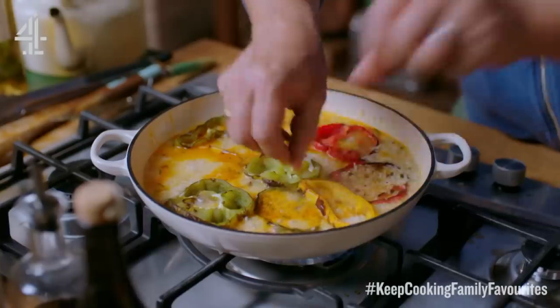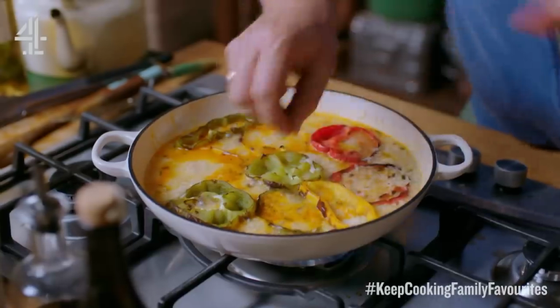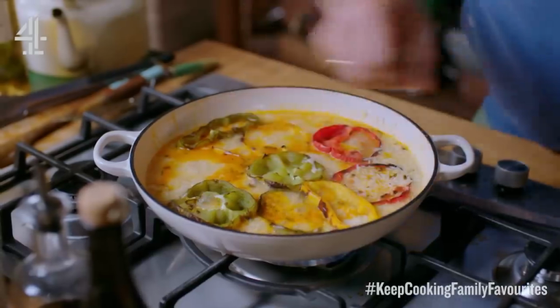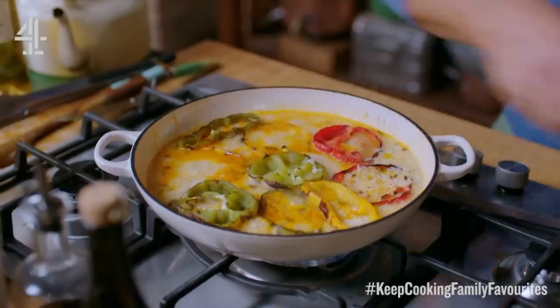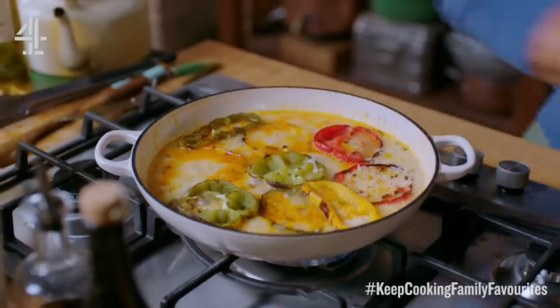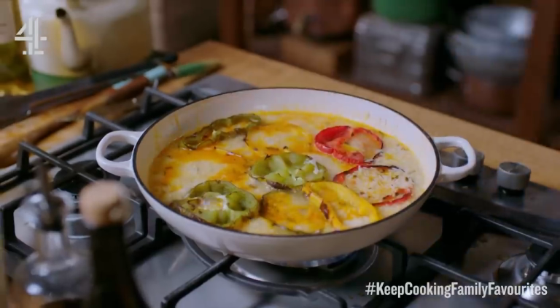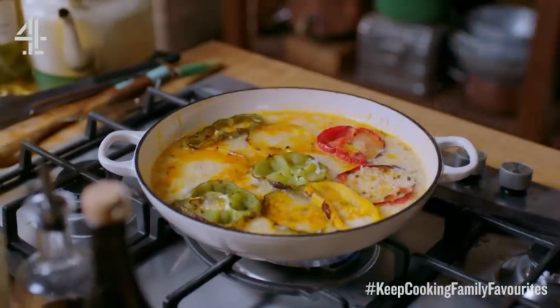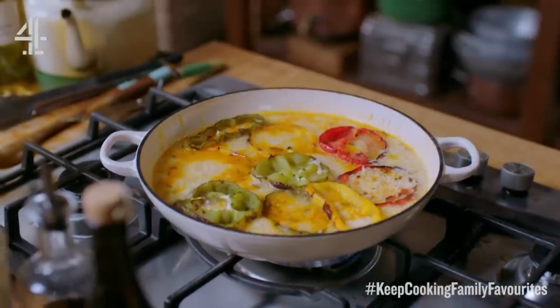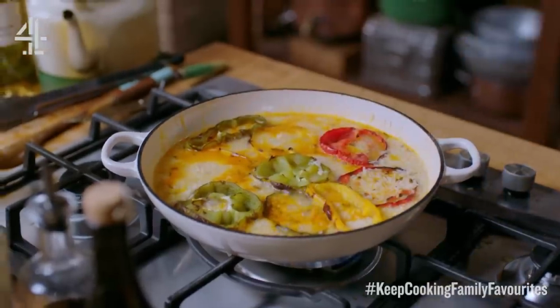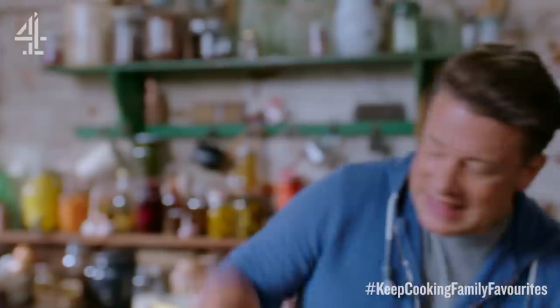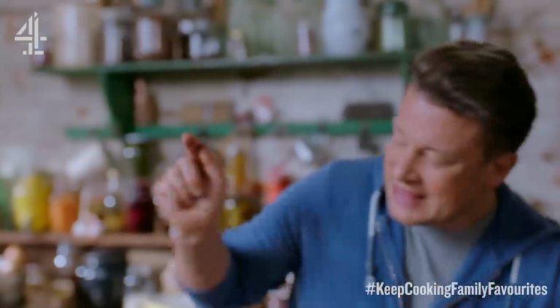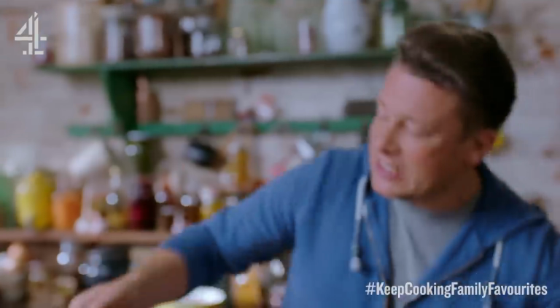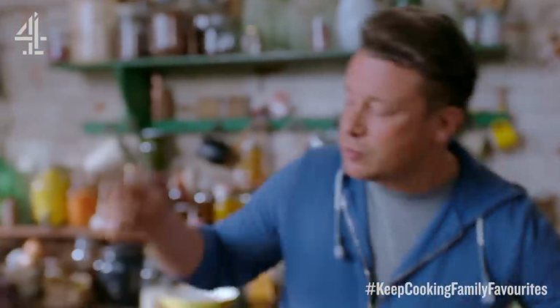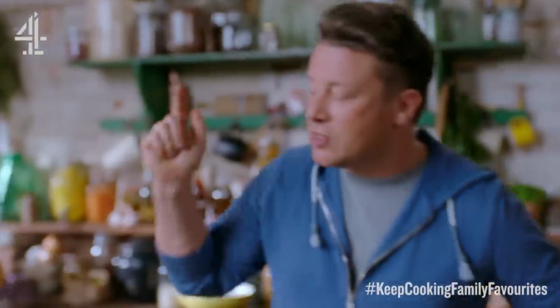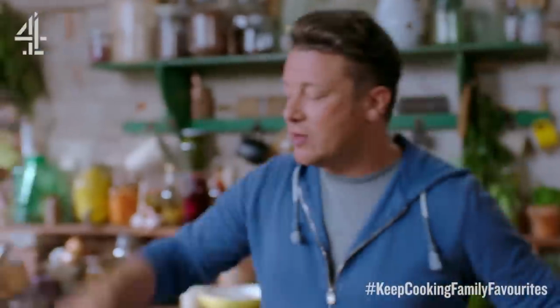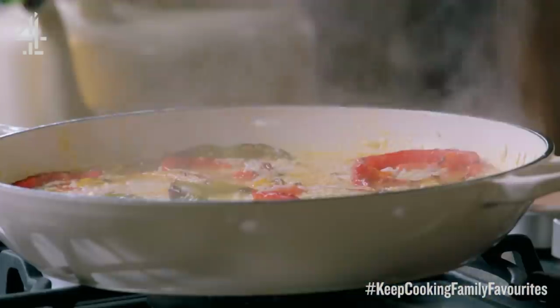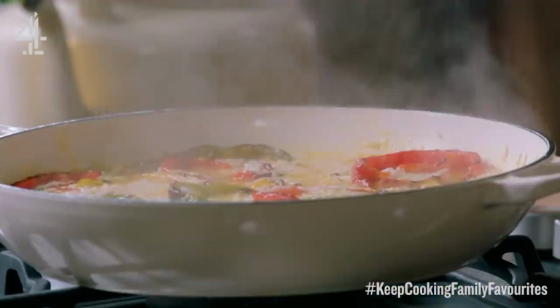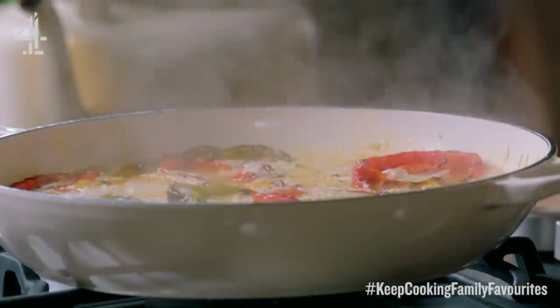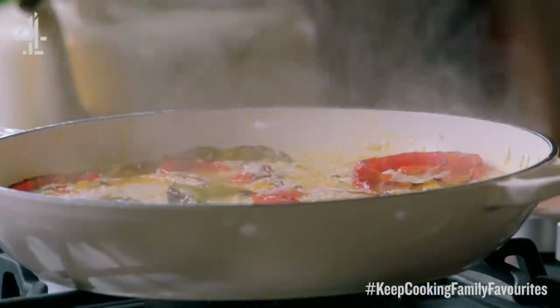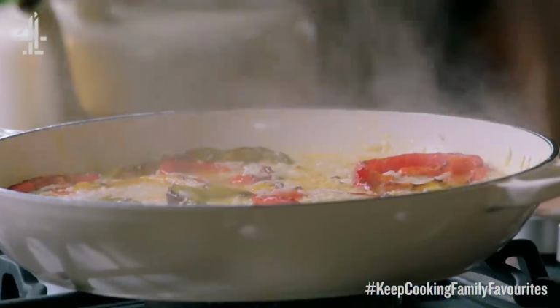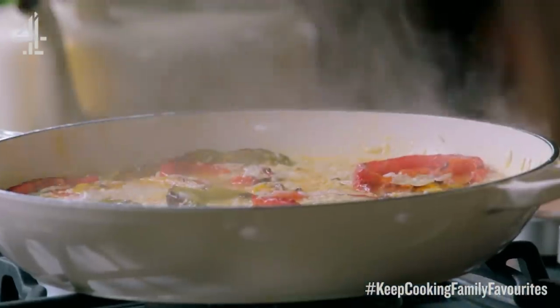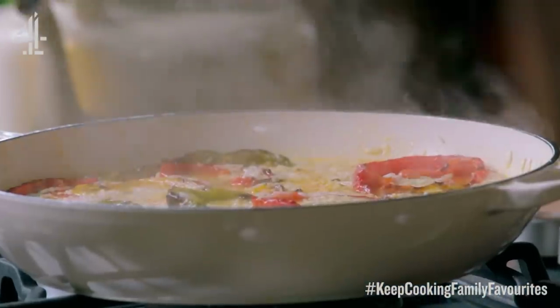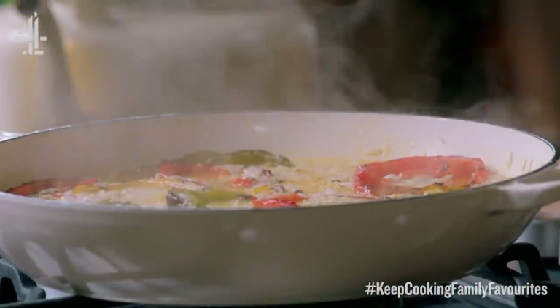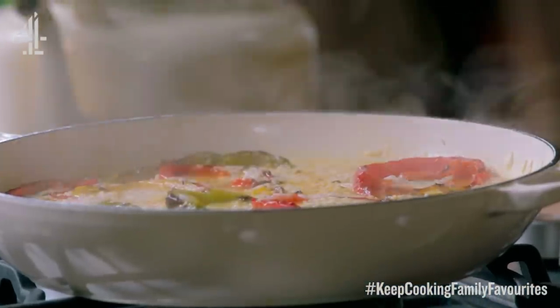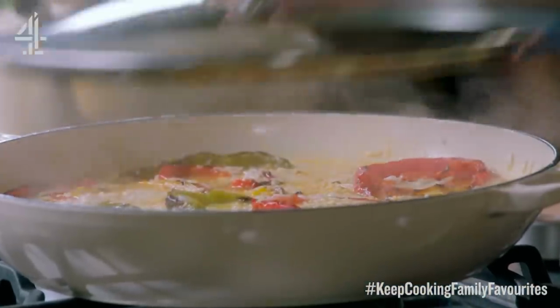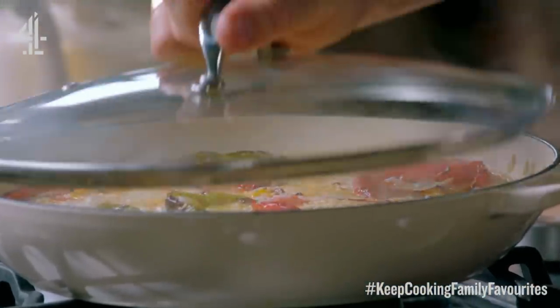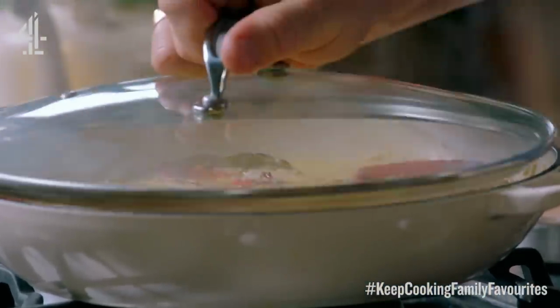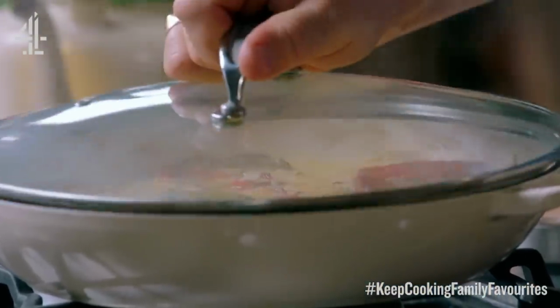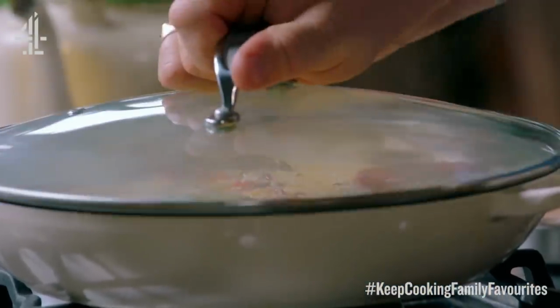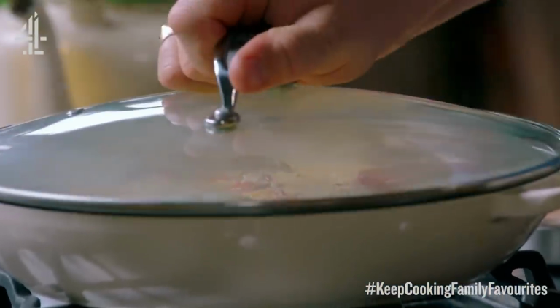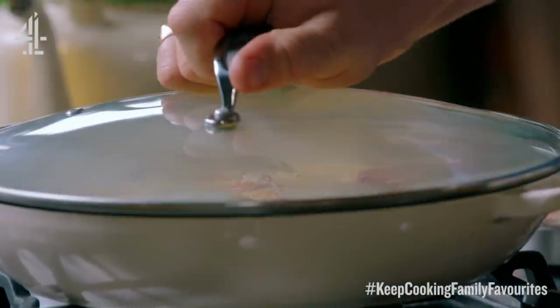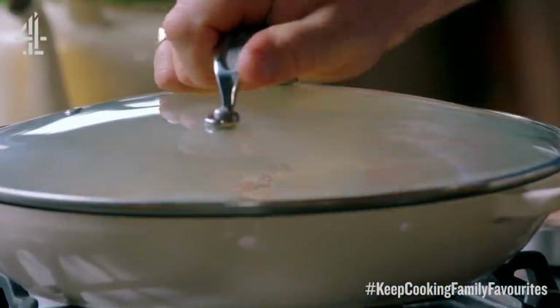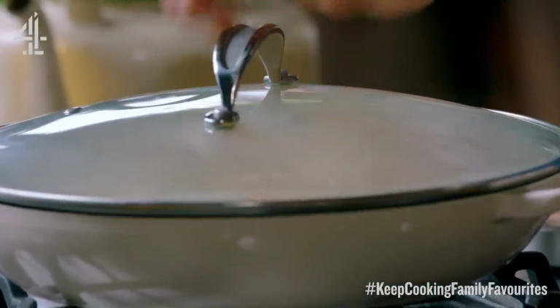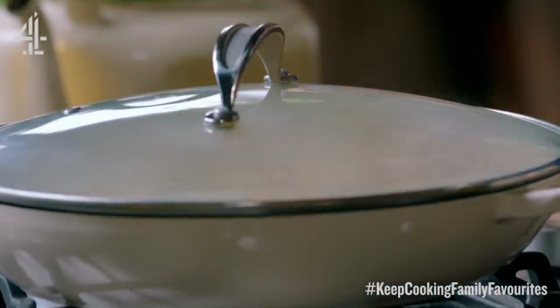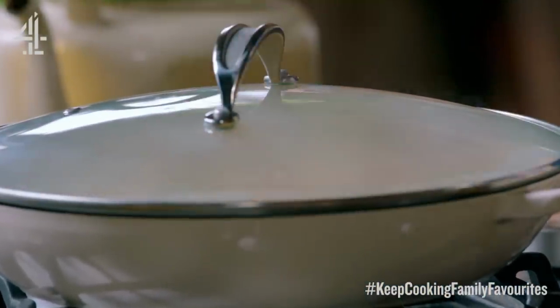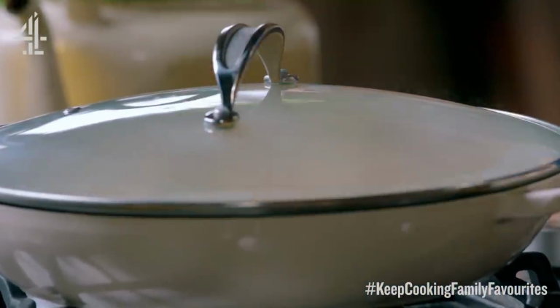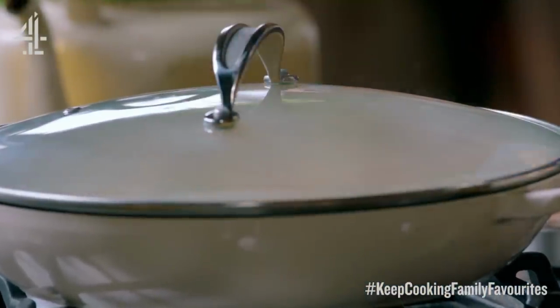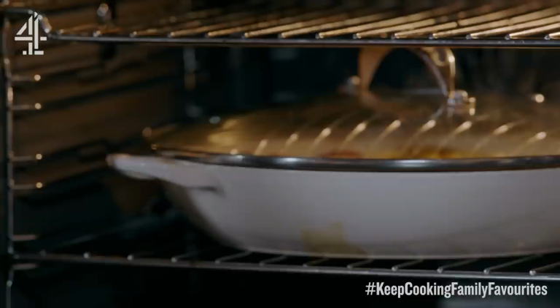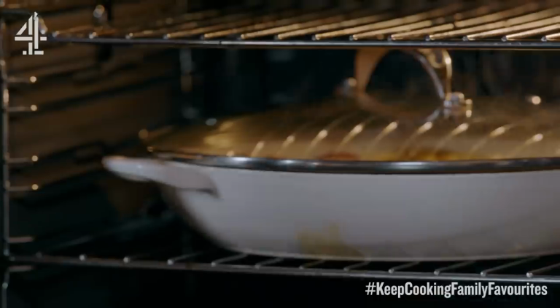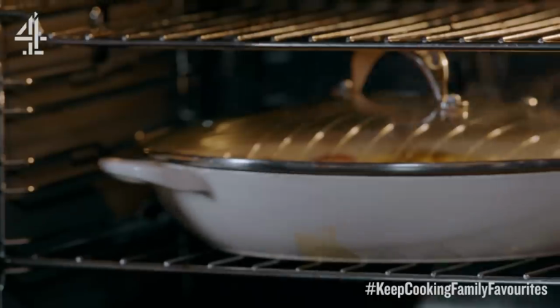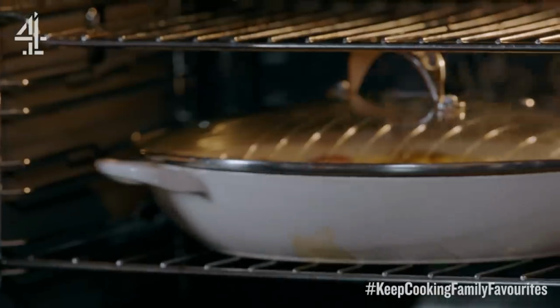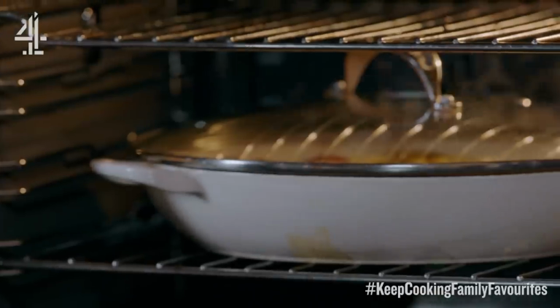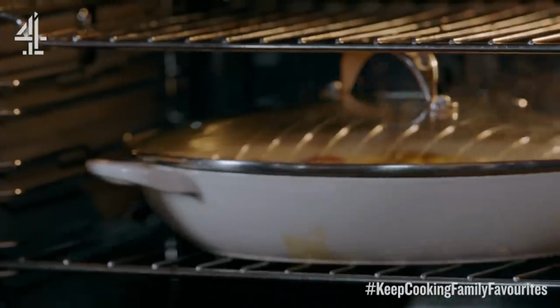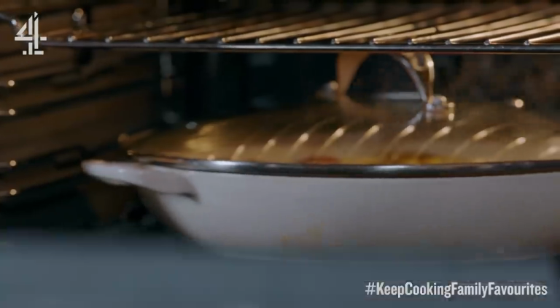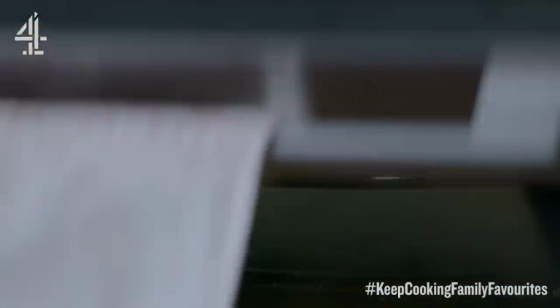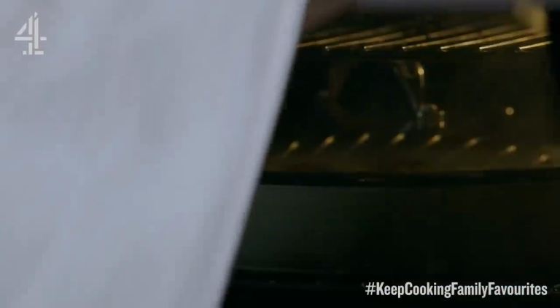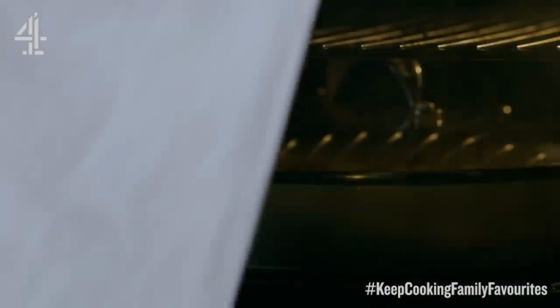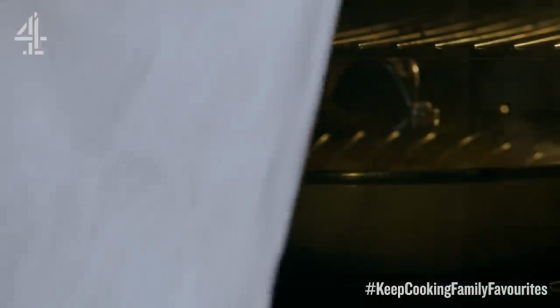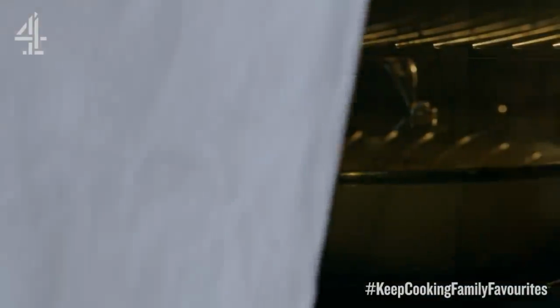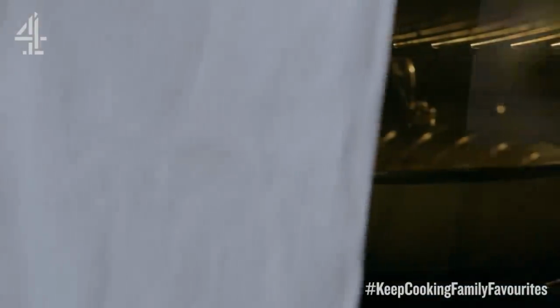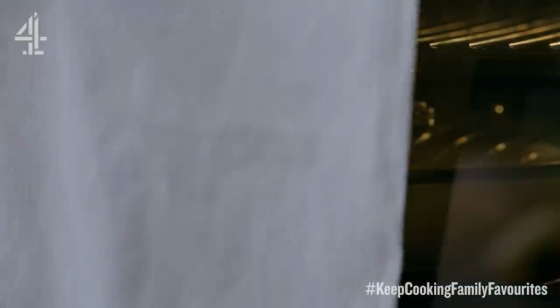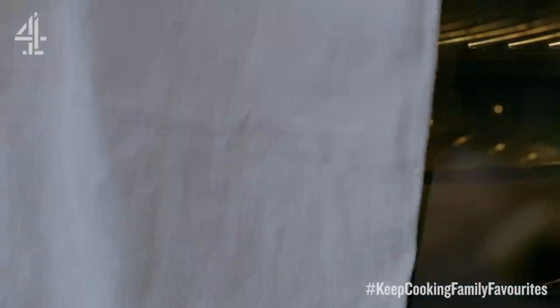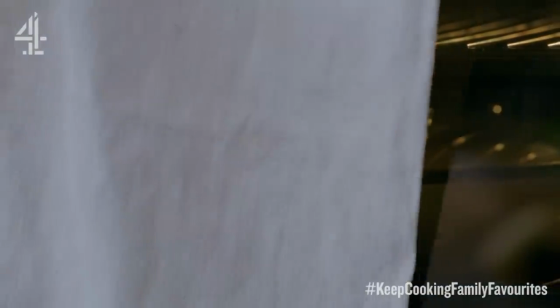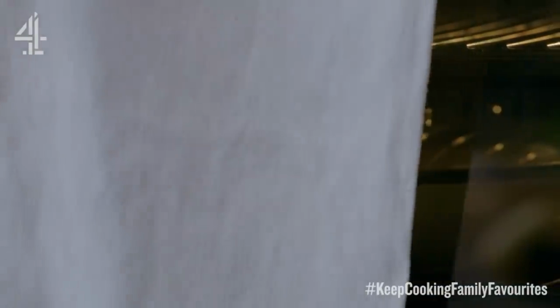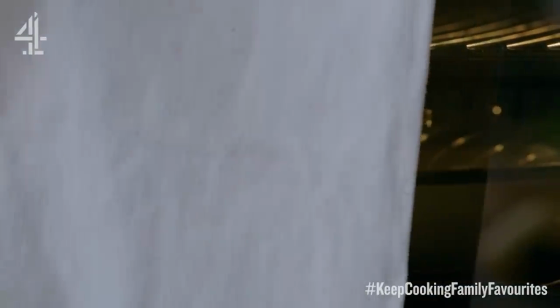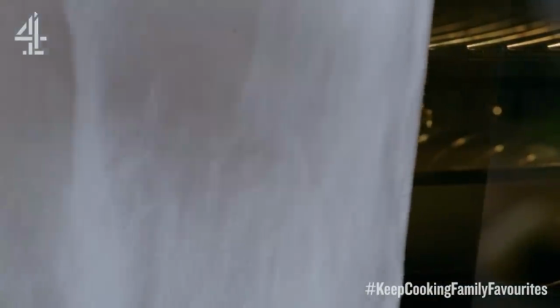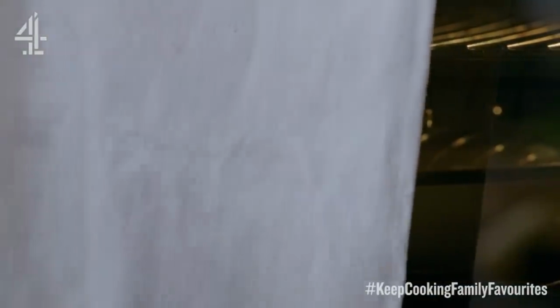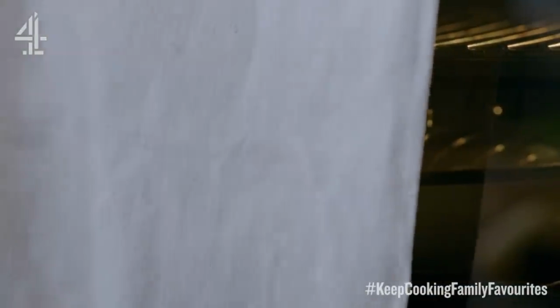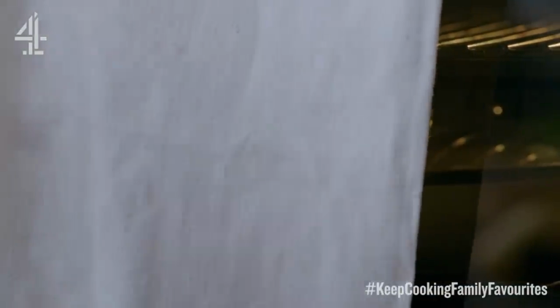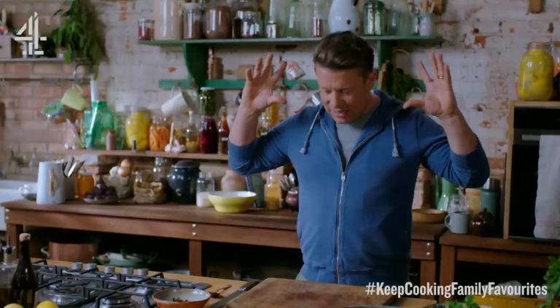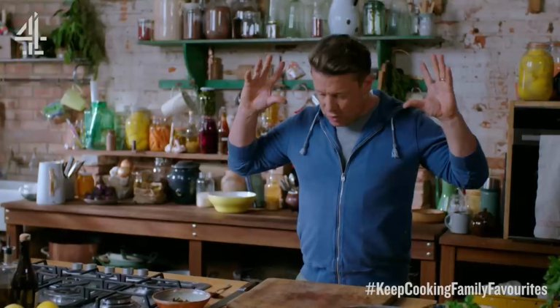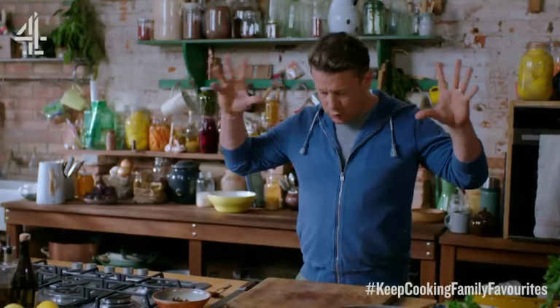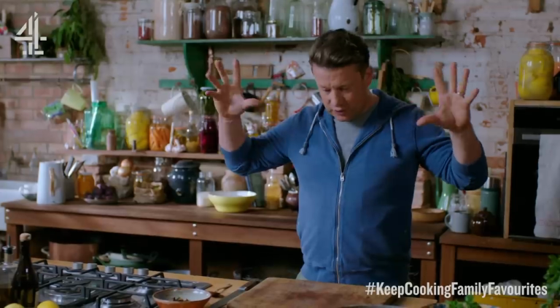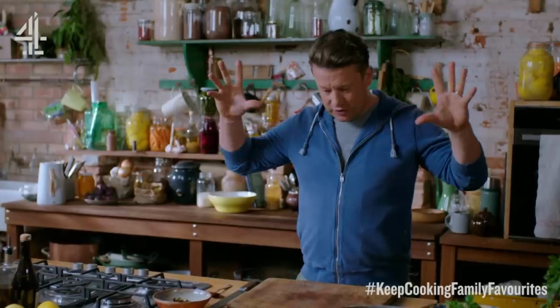So turn that off now and this will go in the oven with a lid on top or tin foil for 15 minutes to let it all plump up and get gorgeous.